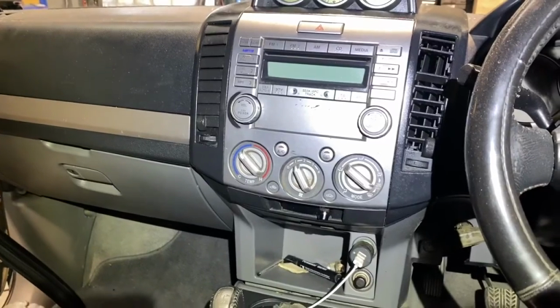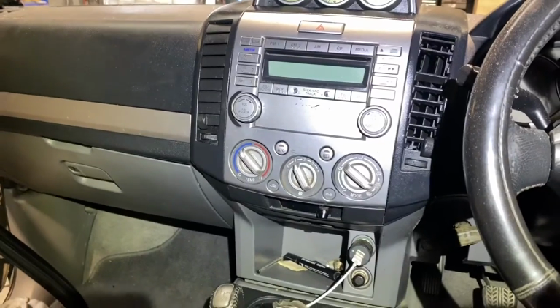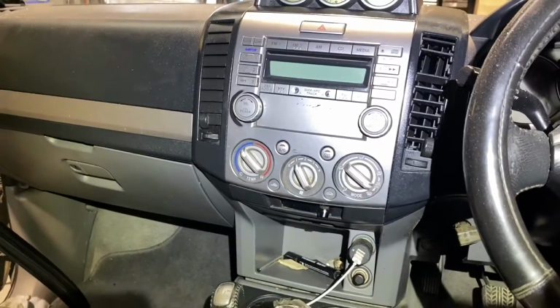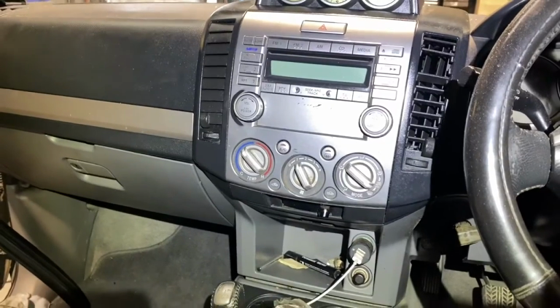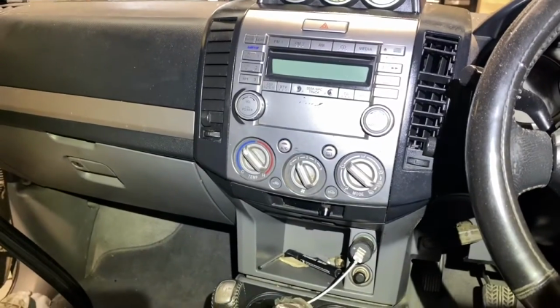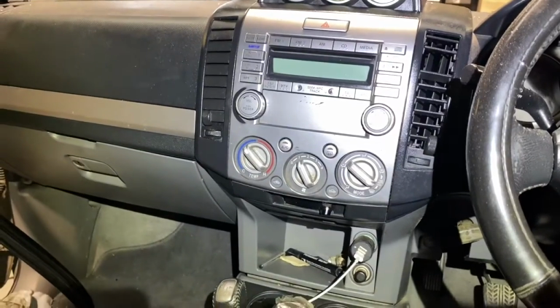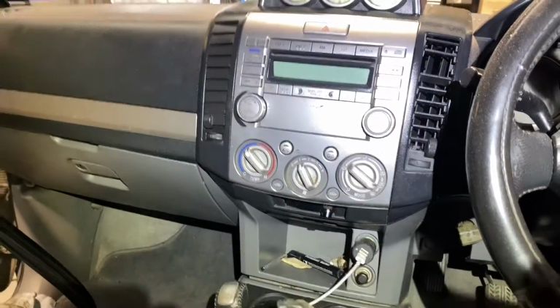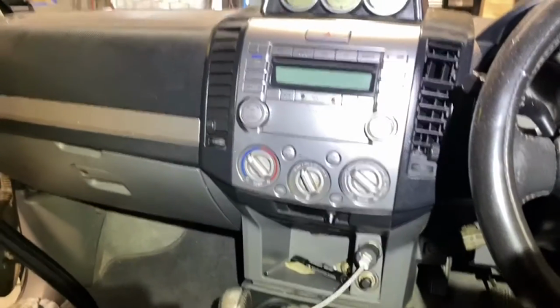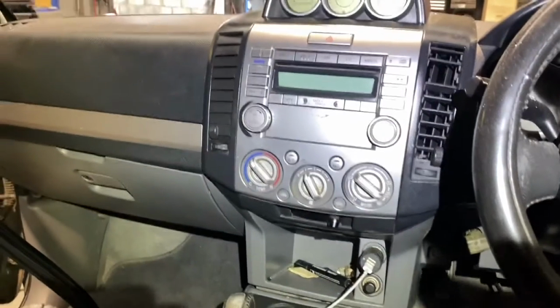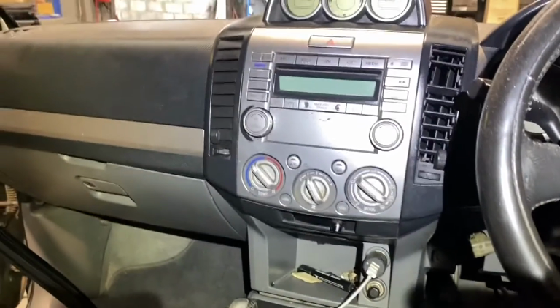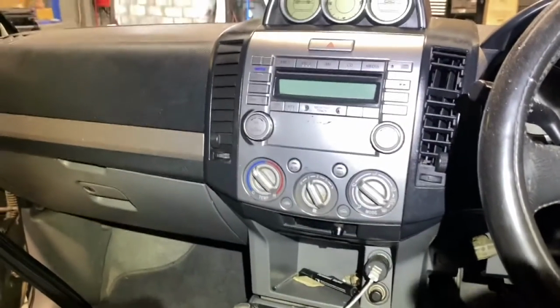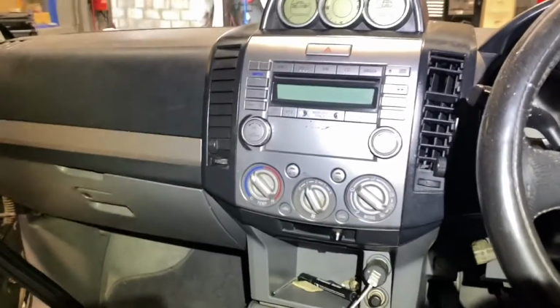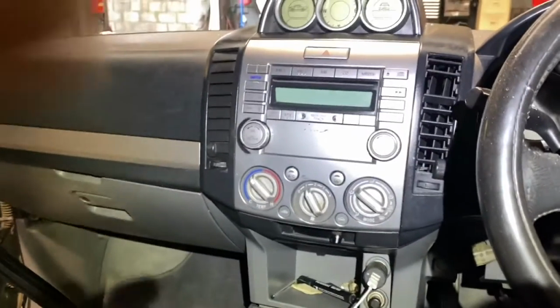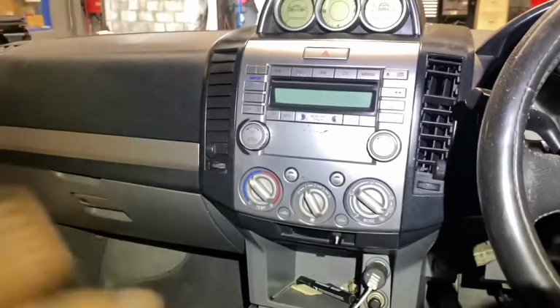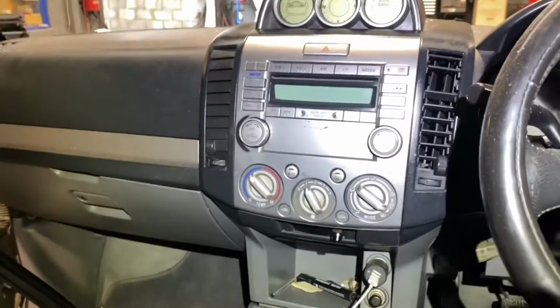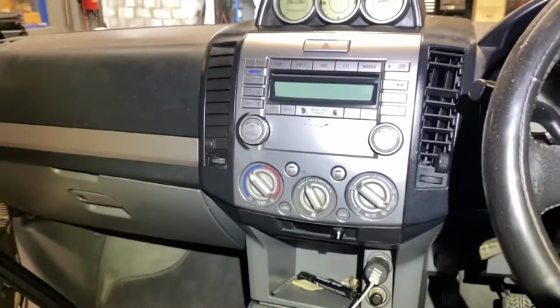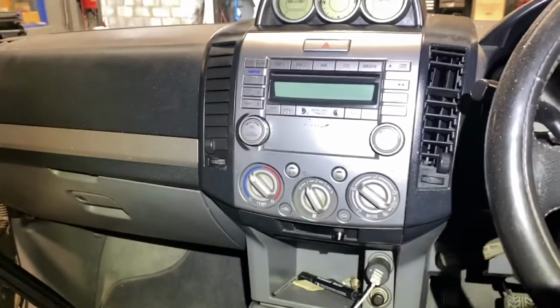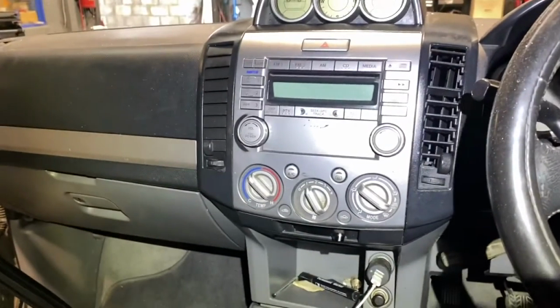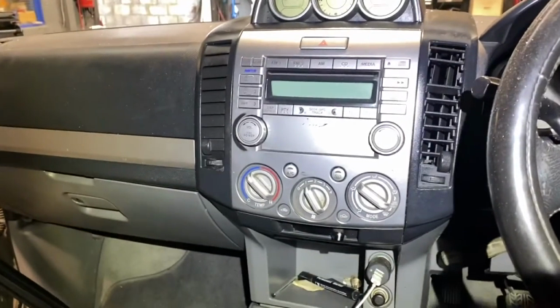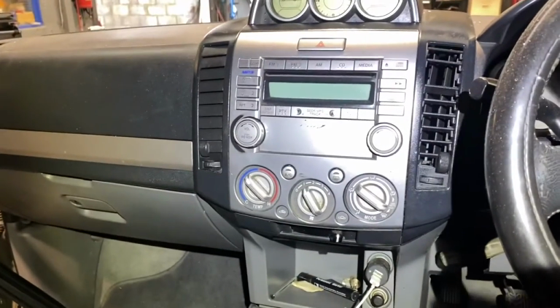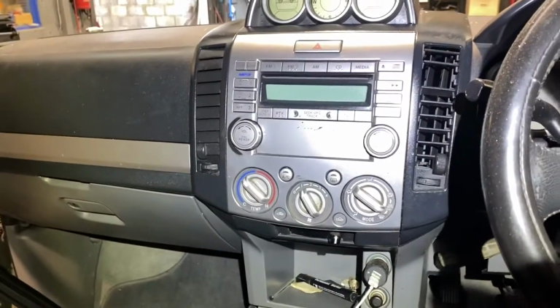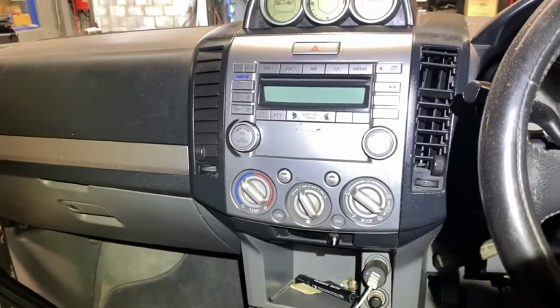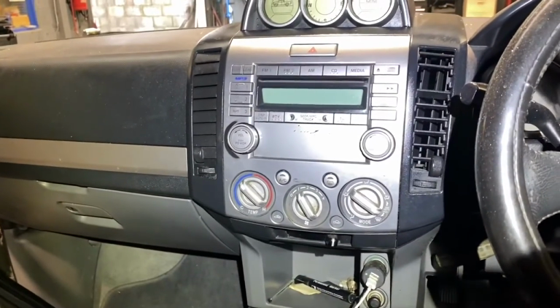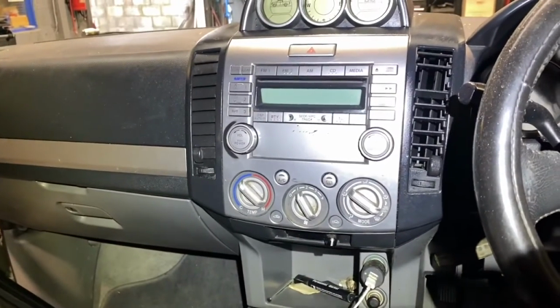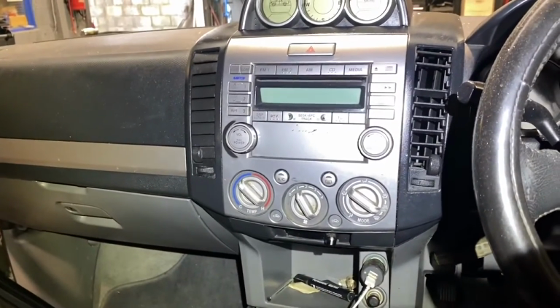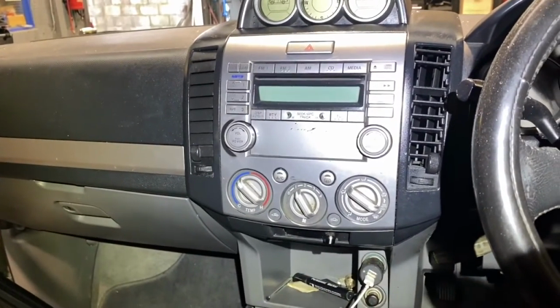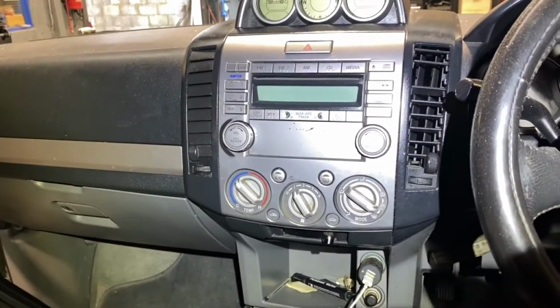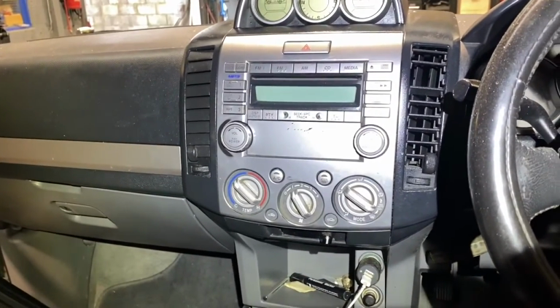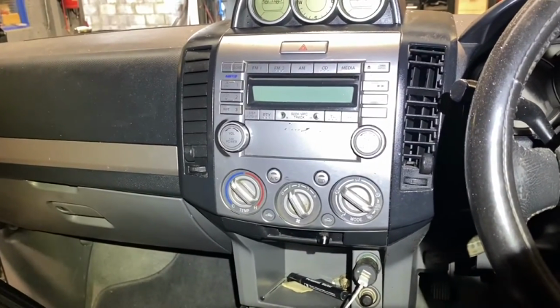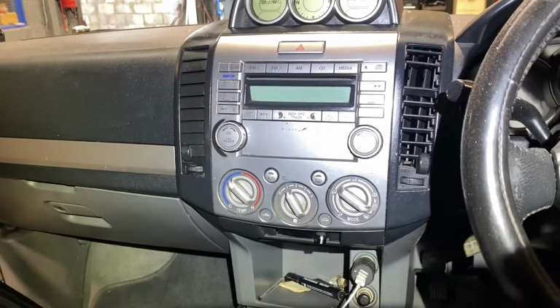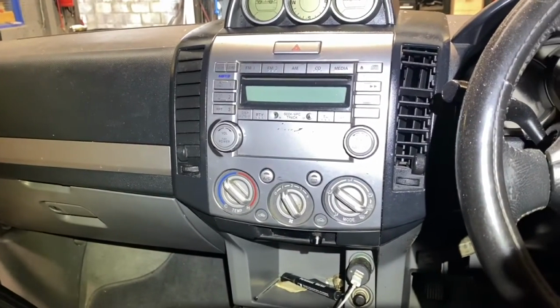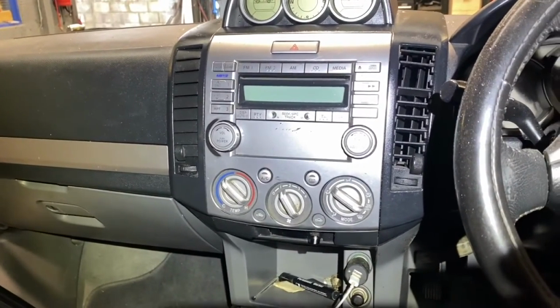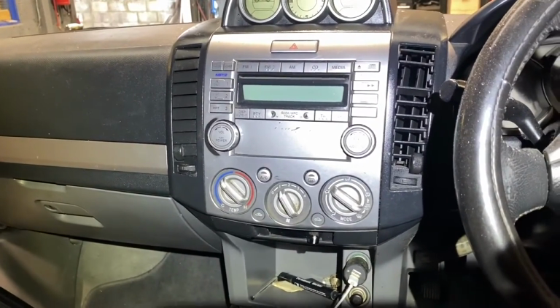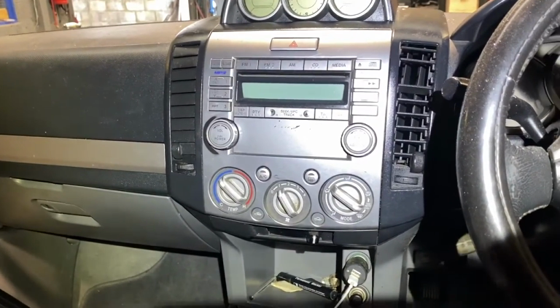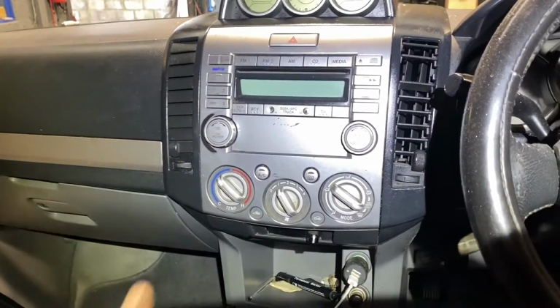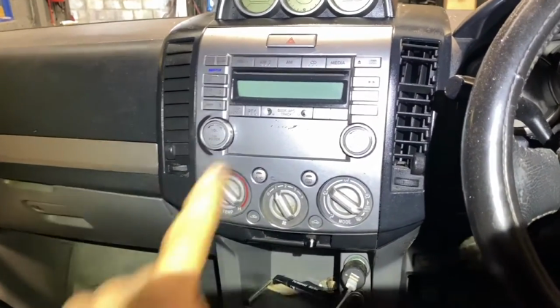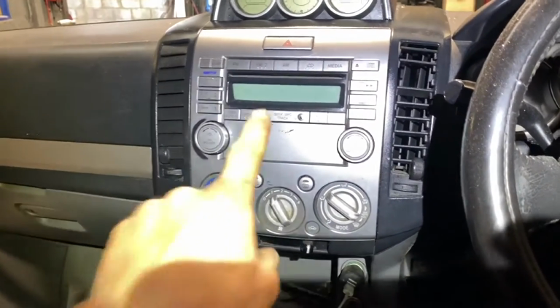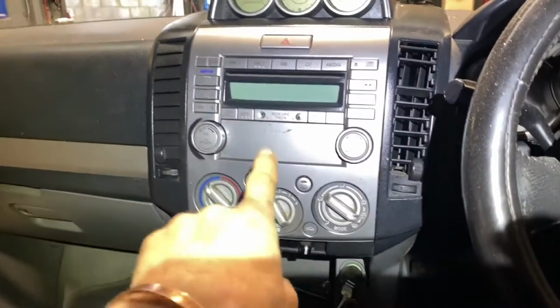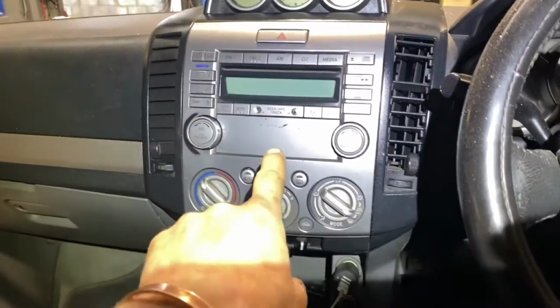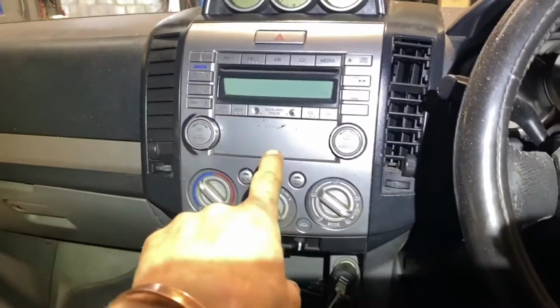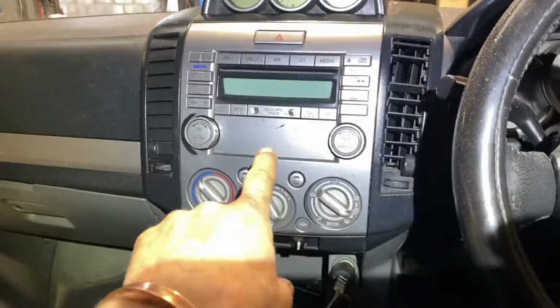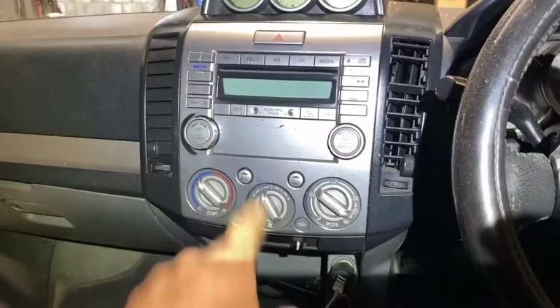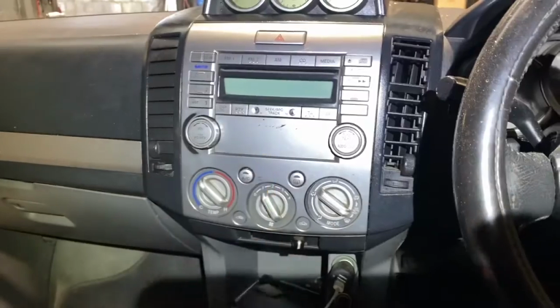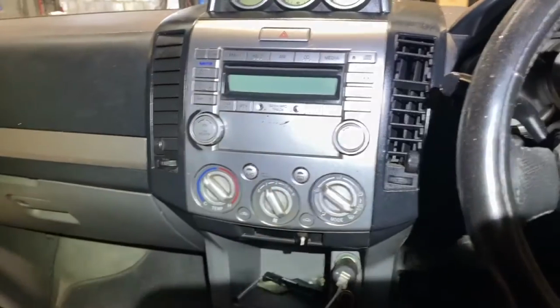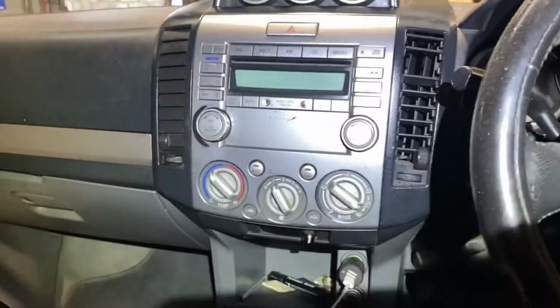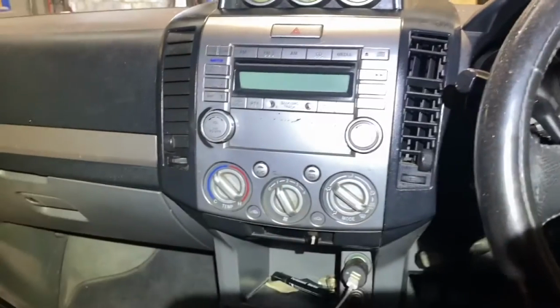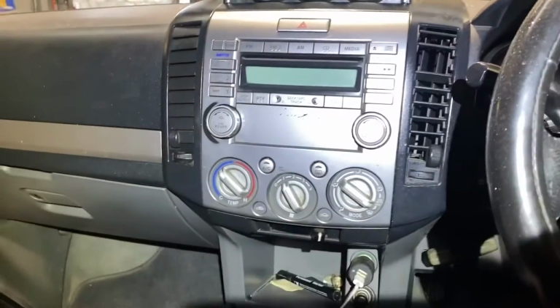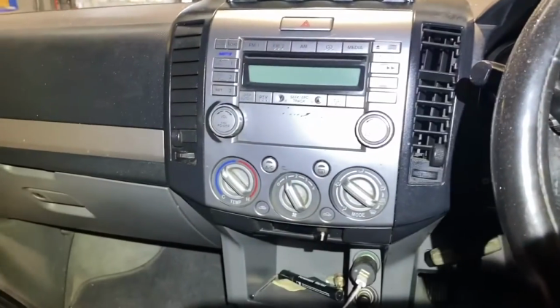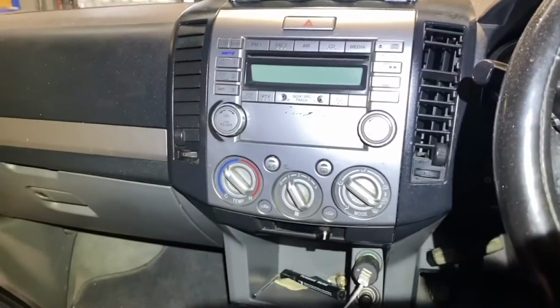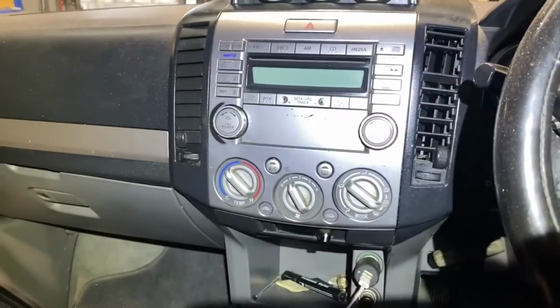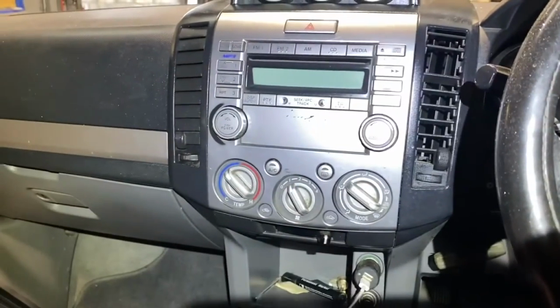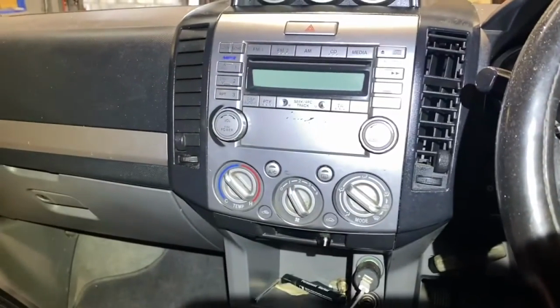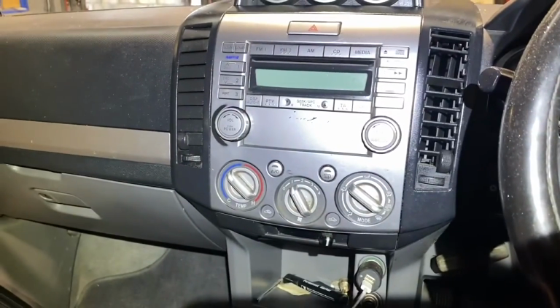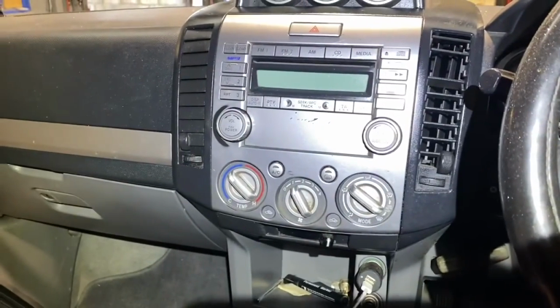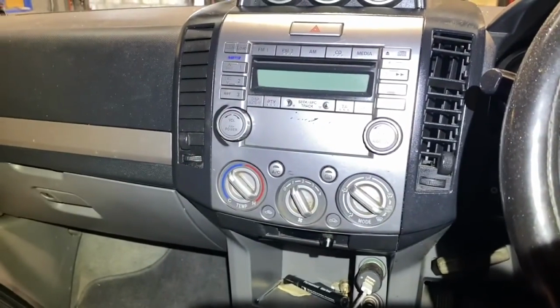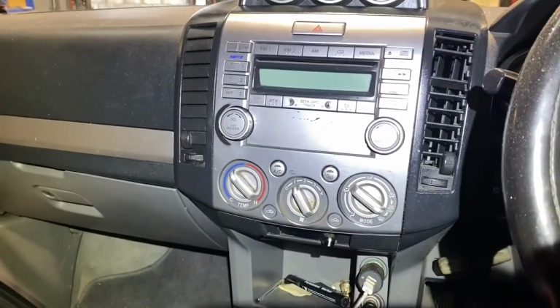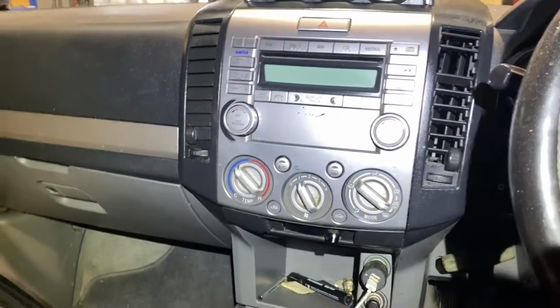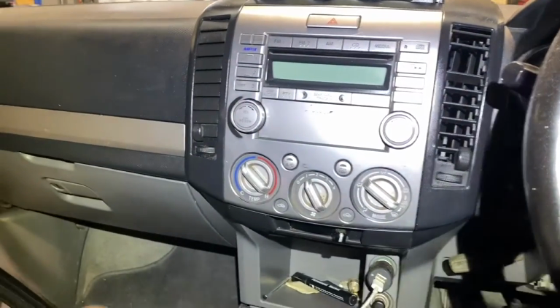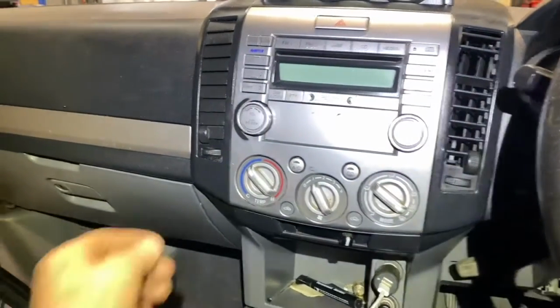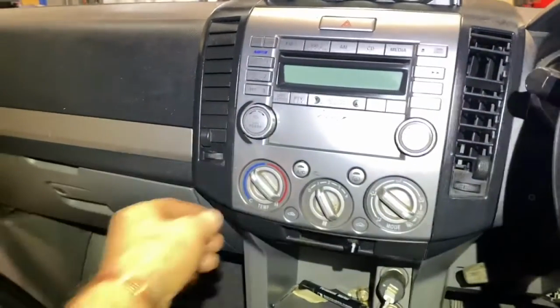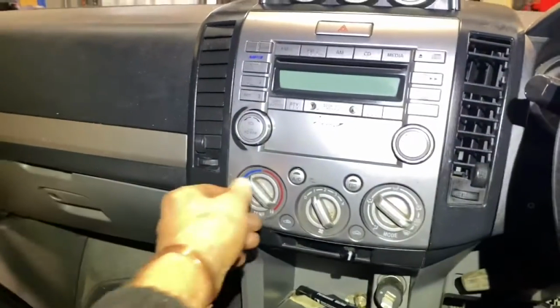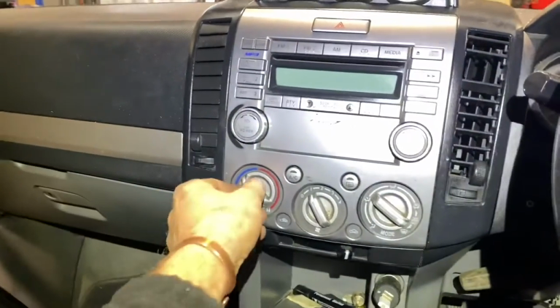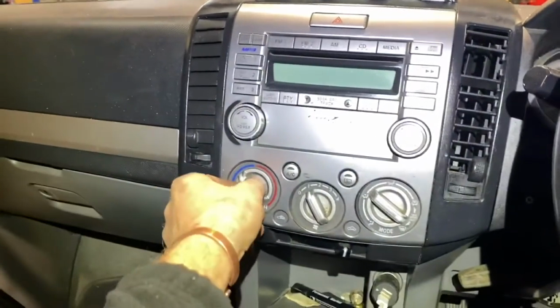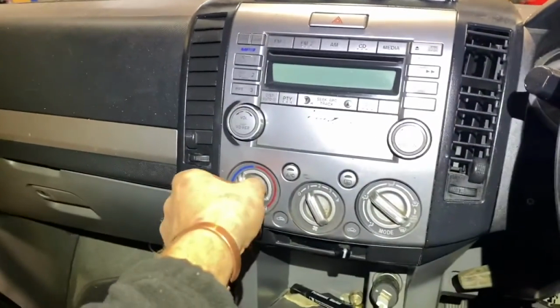Hi guys, welcome back to another video. I have a 2008 Ford Ranger and I'm trying to get a radio out of it — not much online about it.